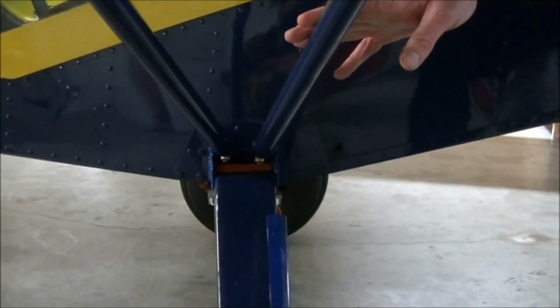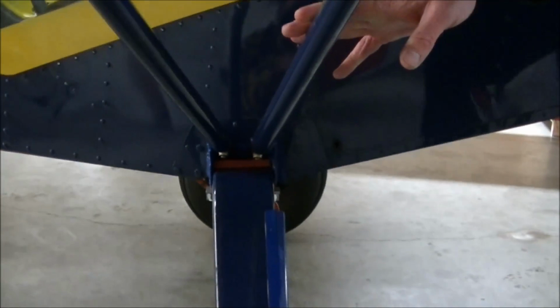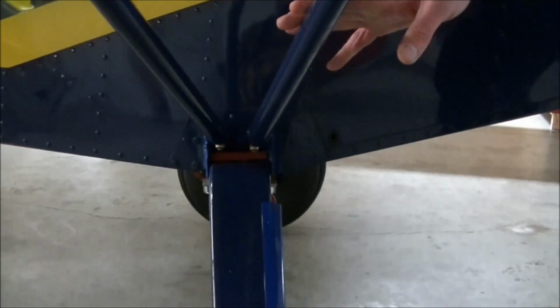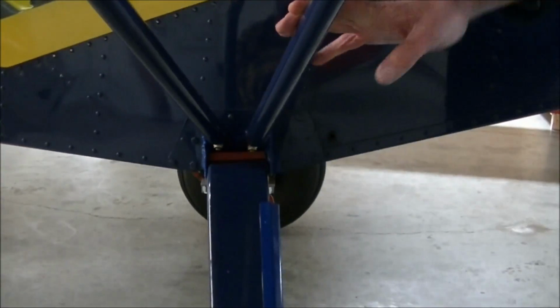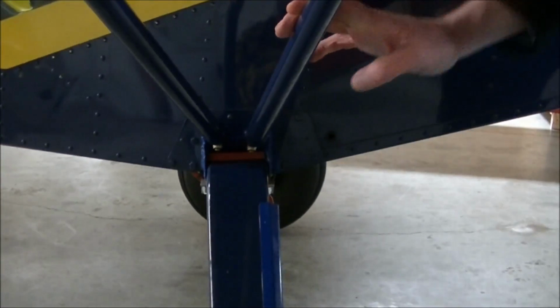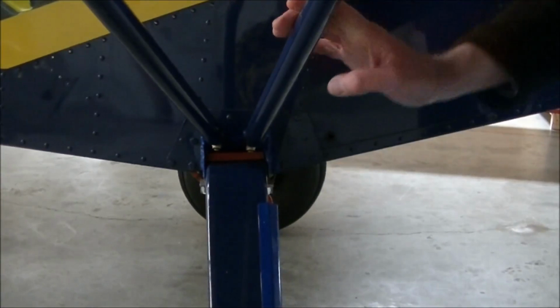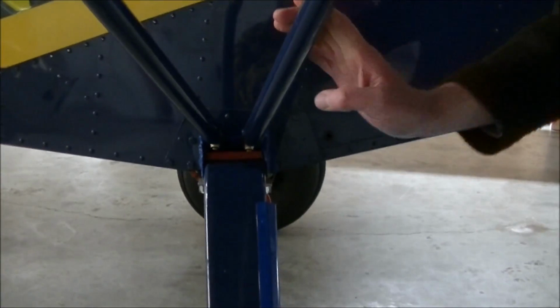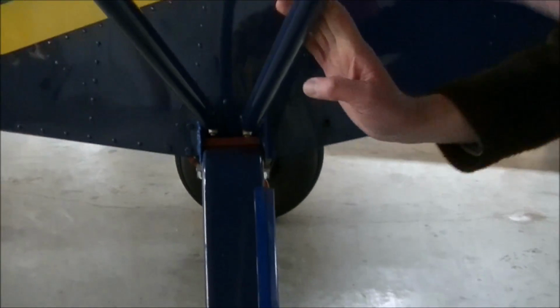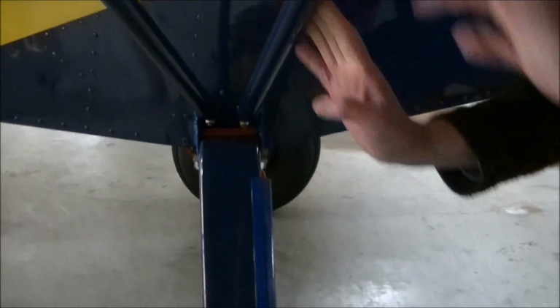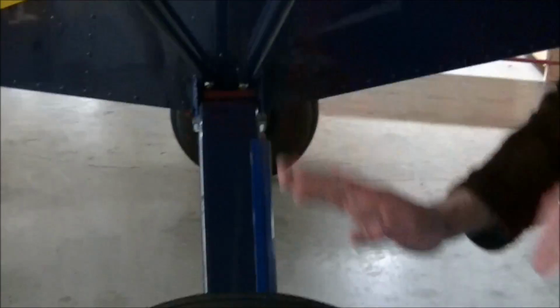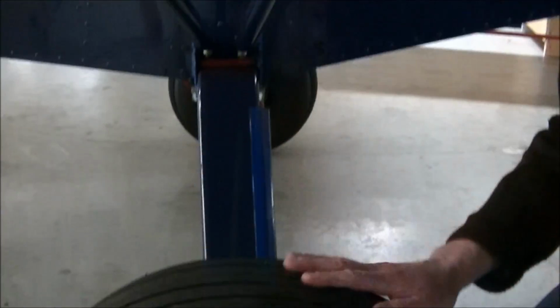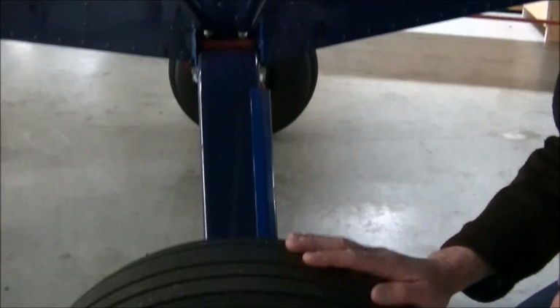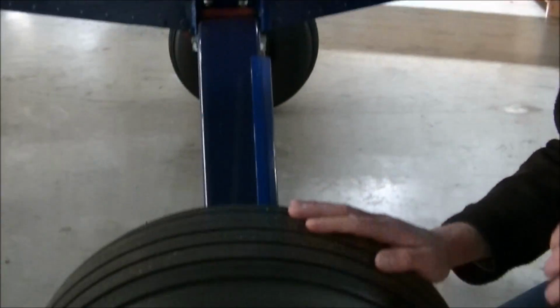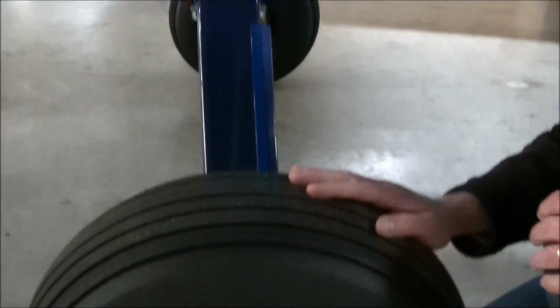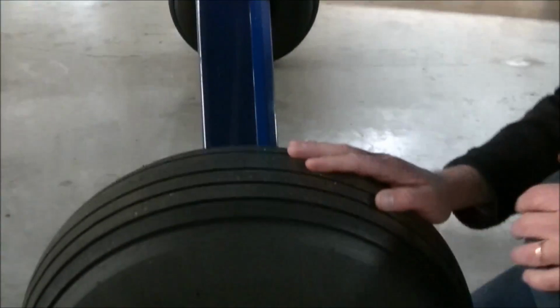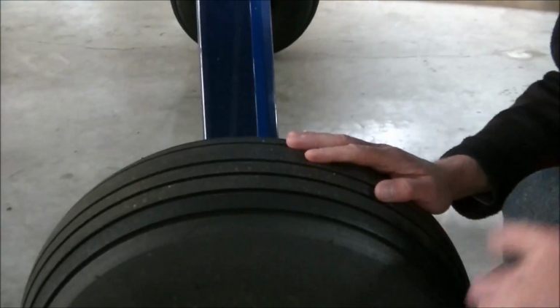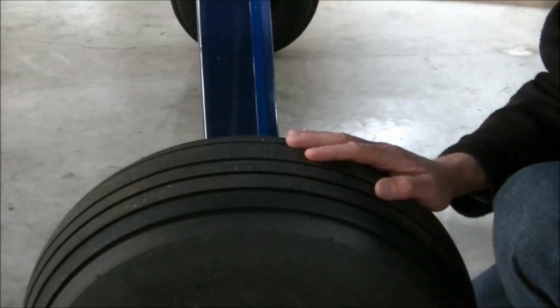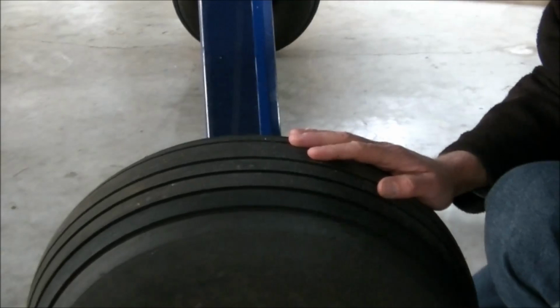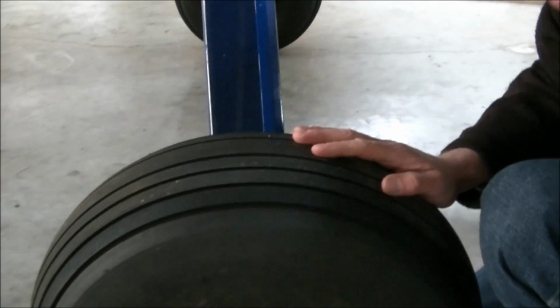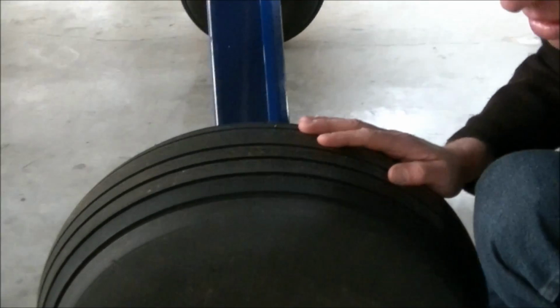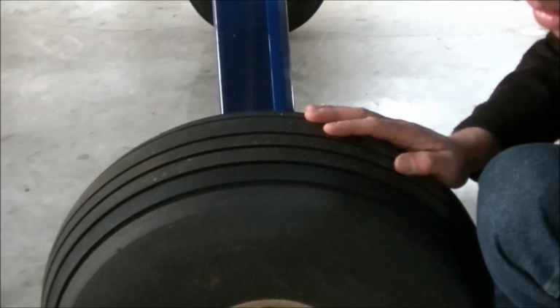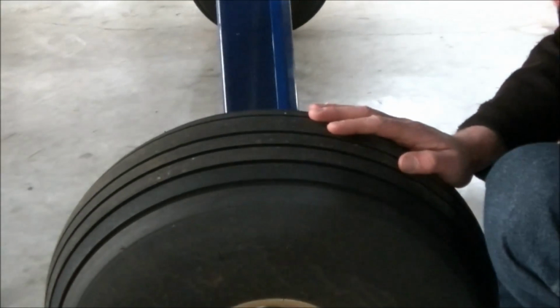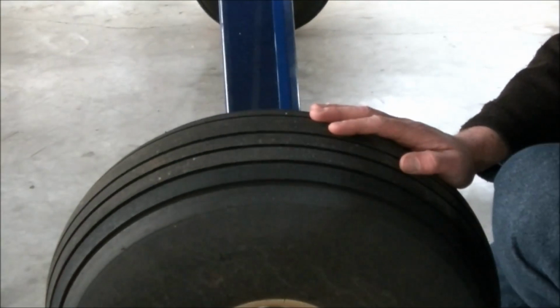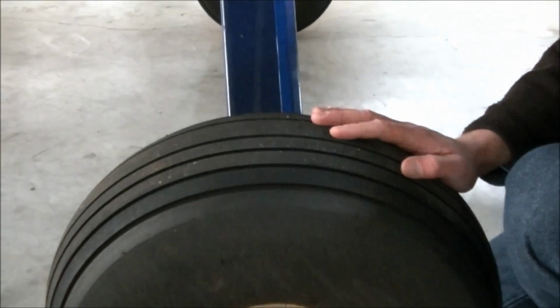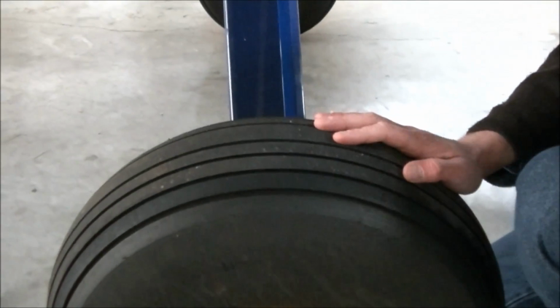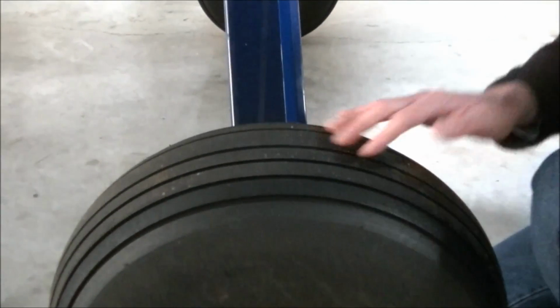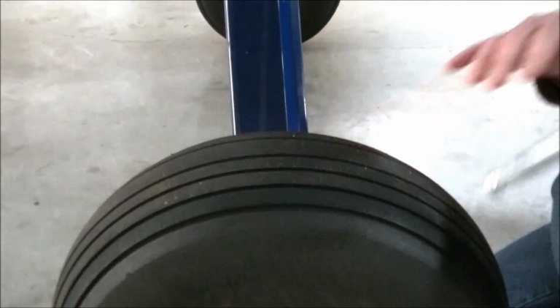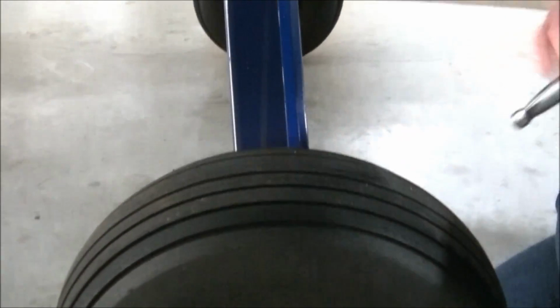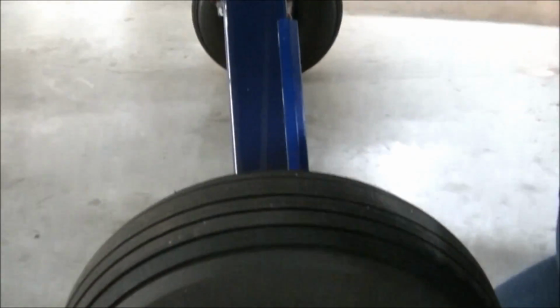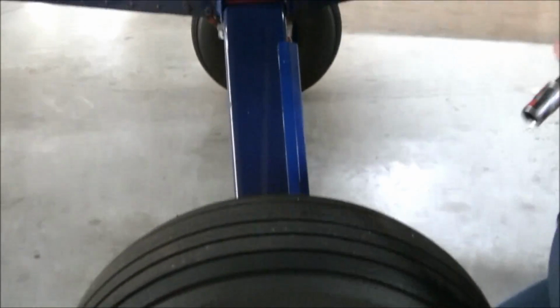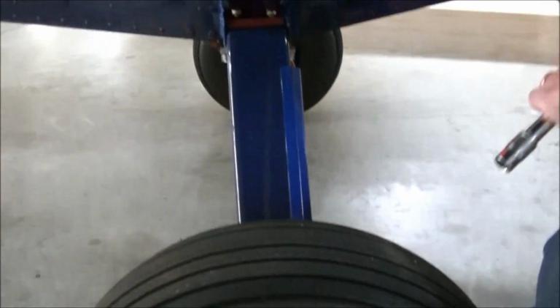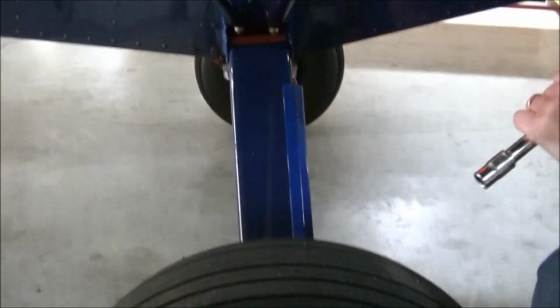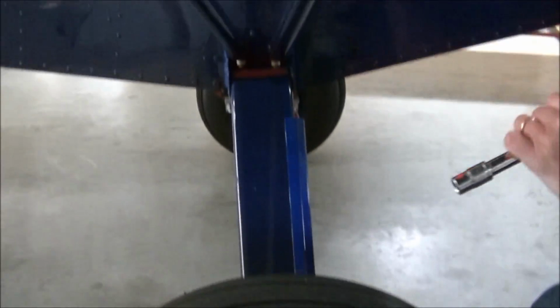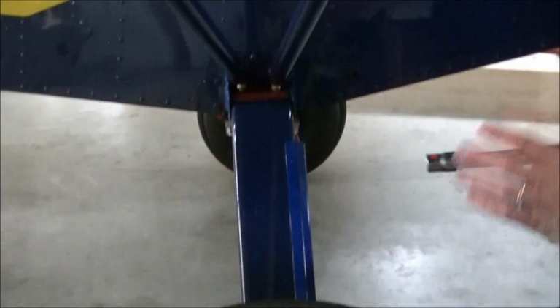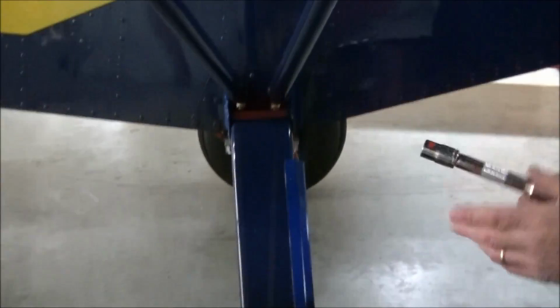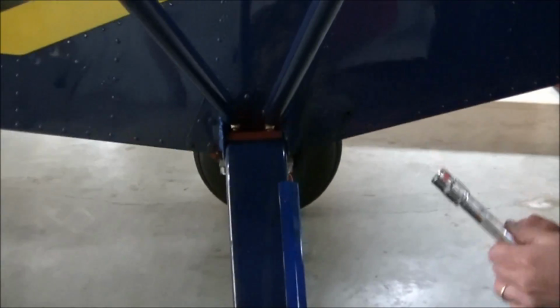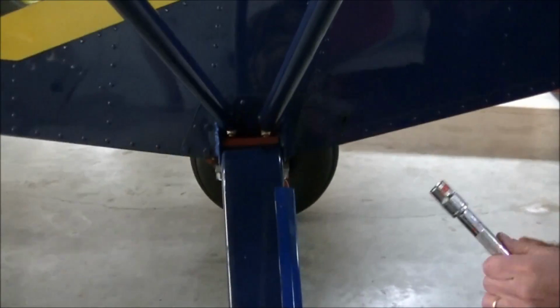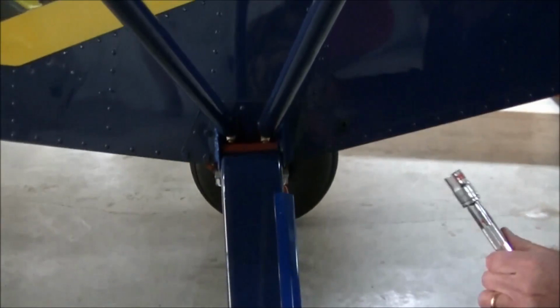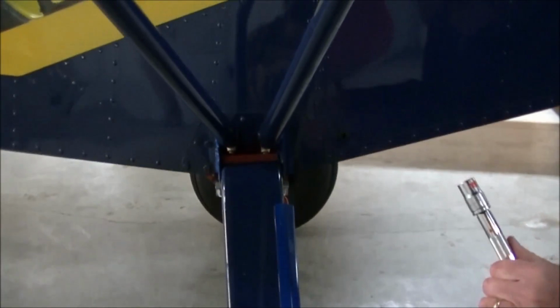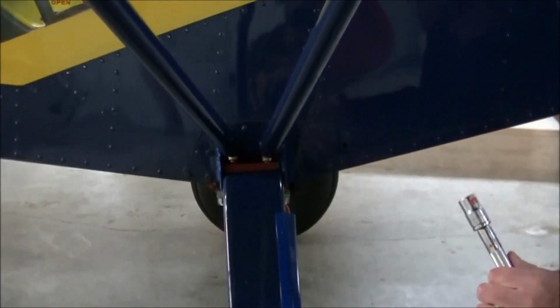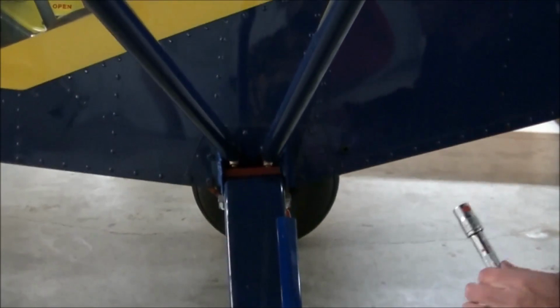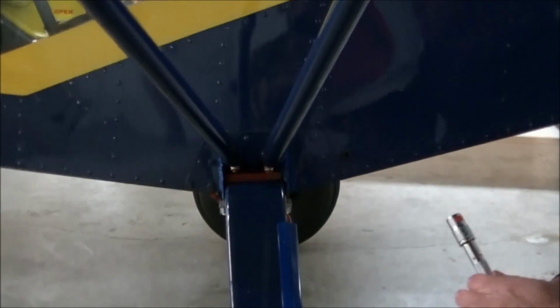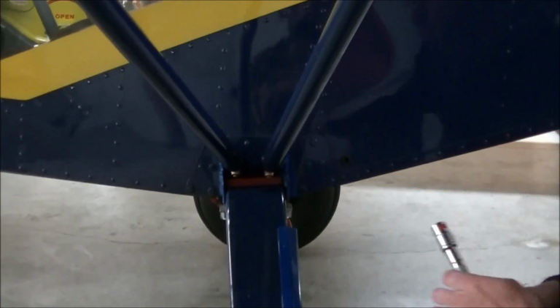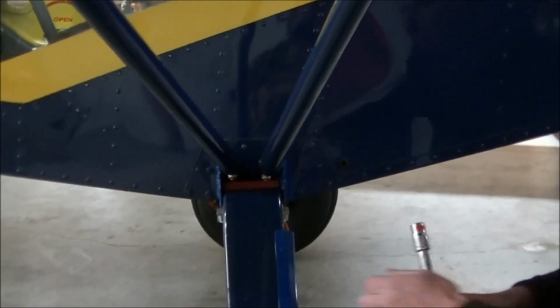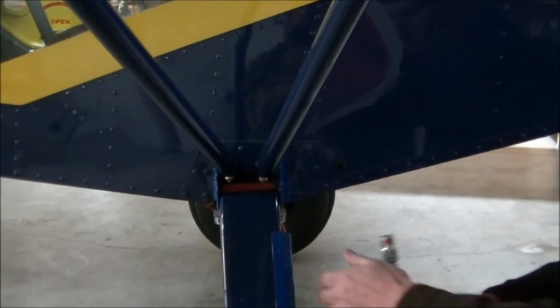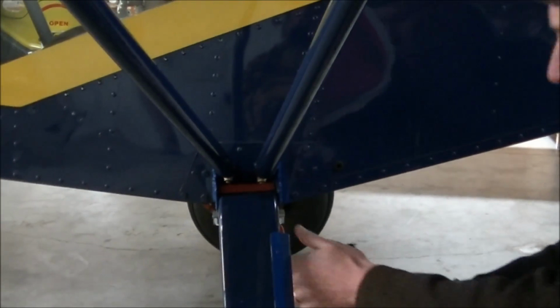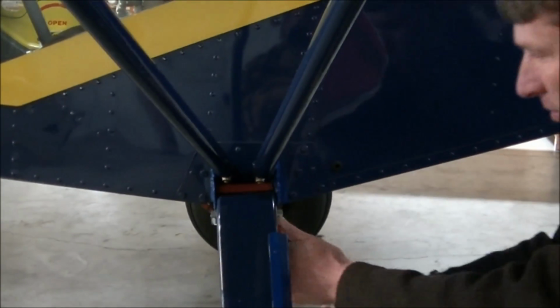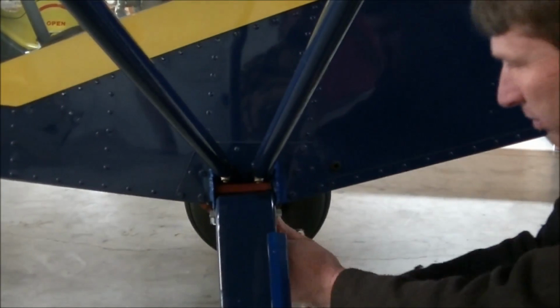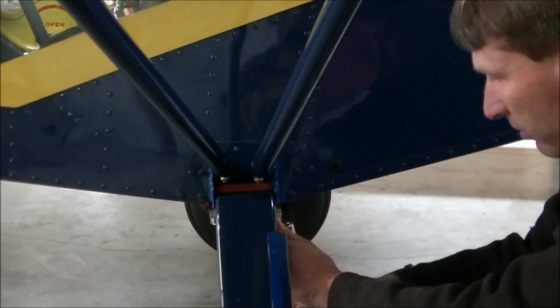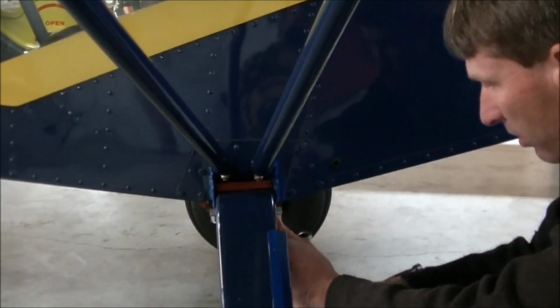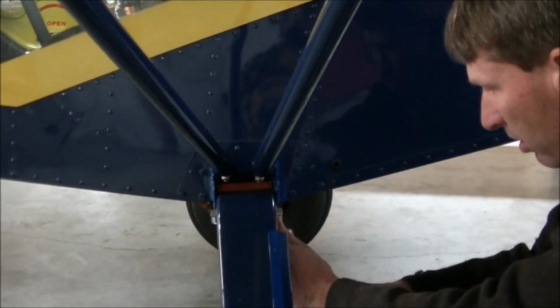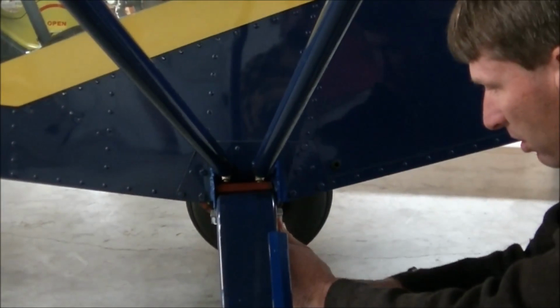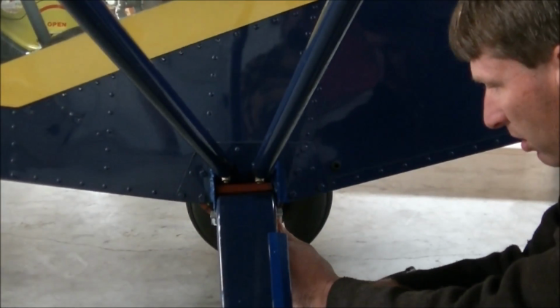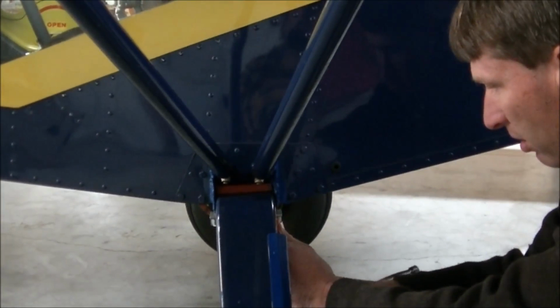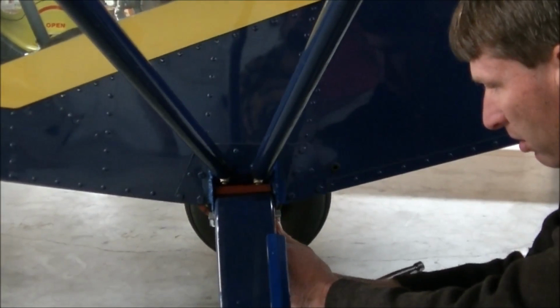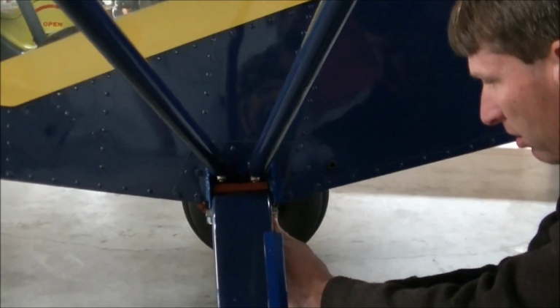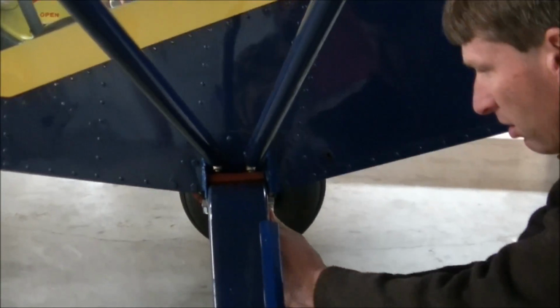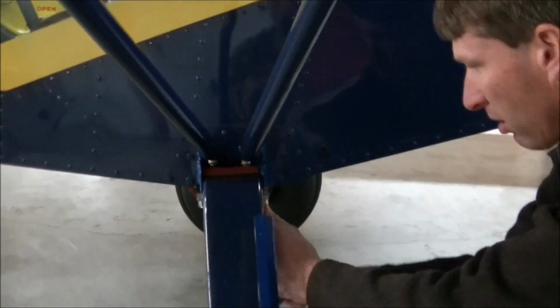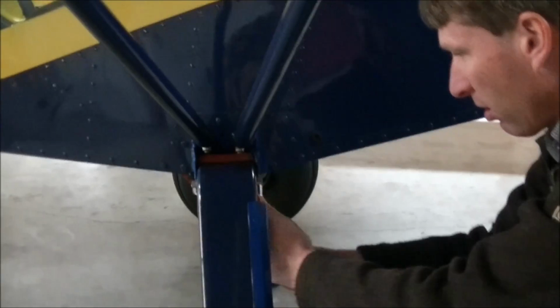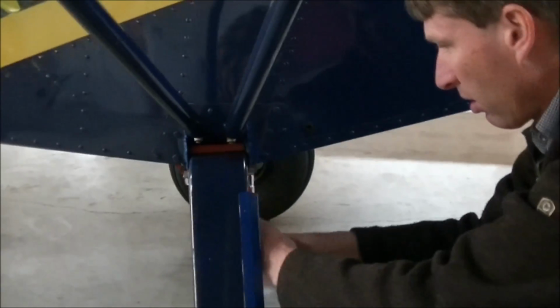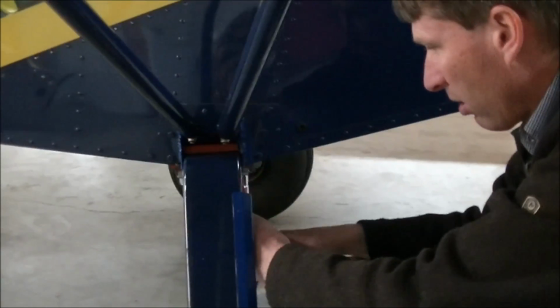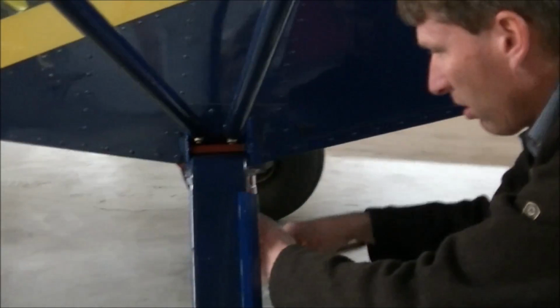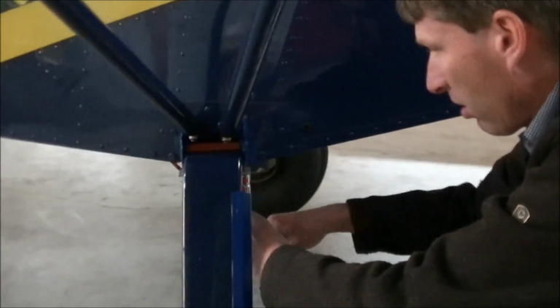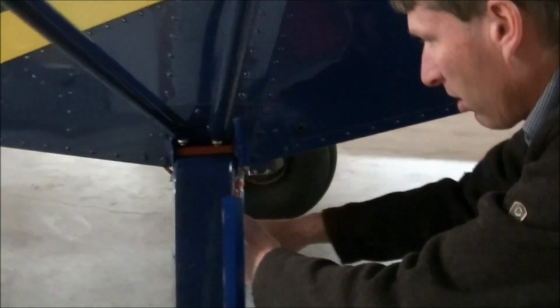Doing it from the back side as well as from the front side during pre-flighting is a good idea to make sure that the gear is nice and tight.